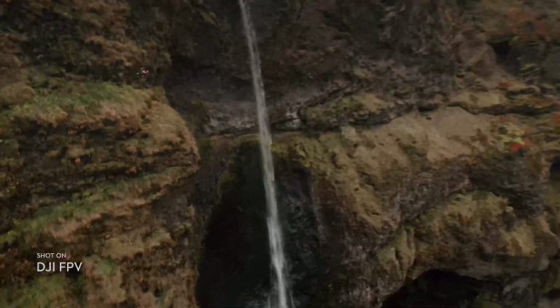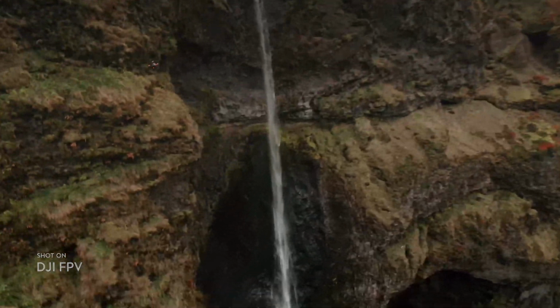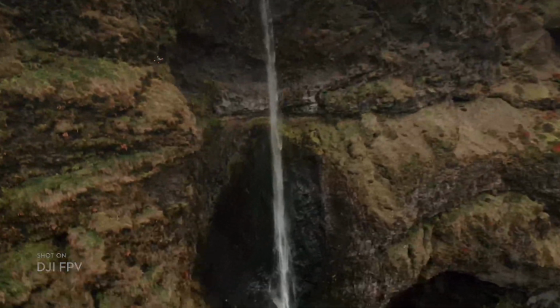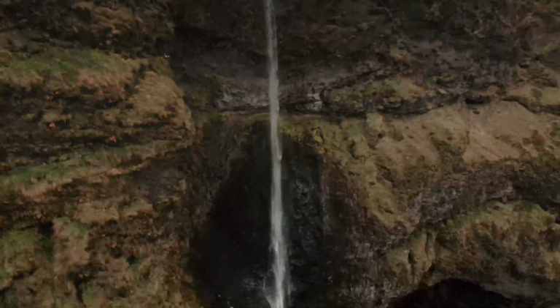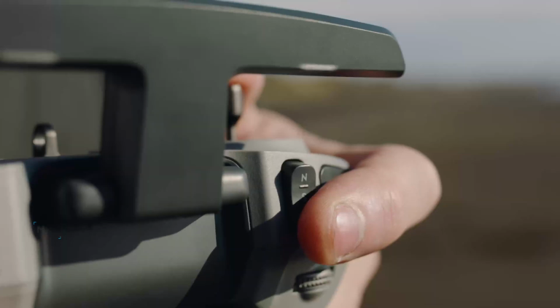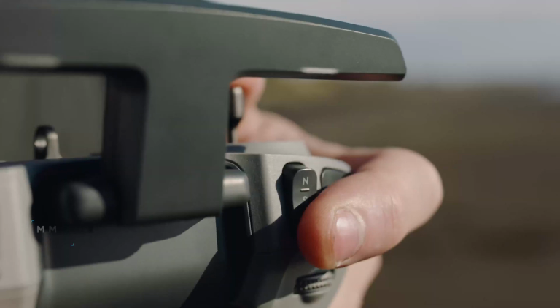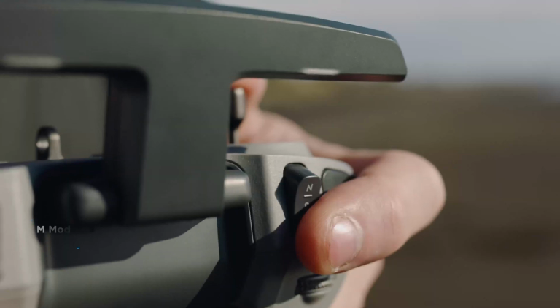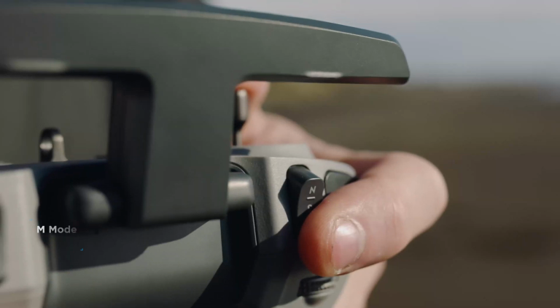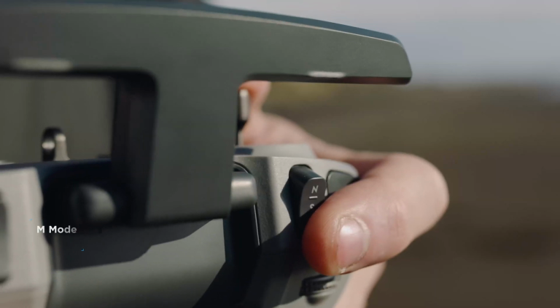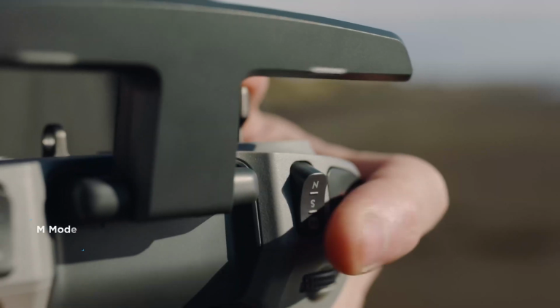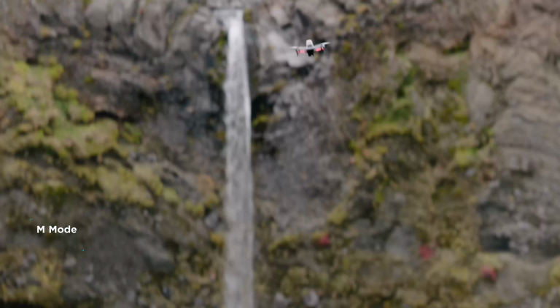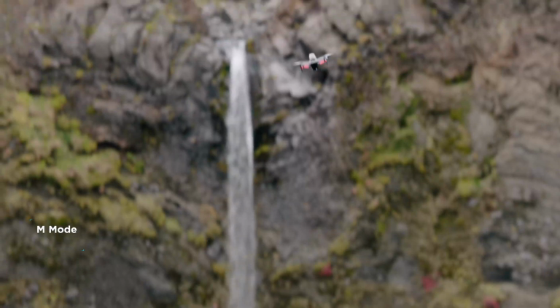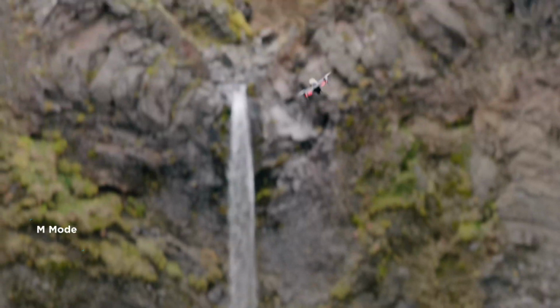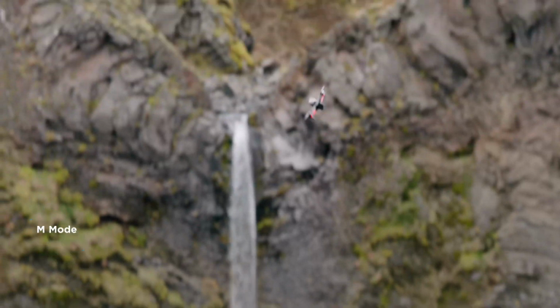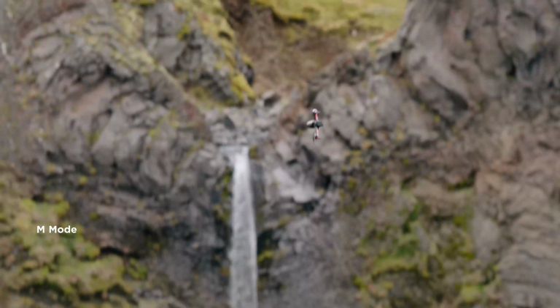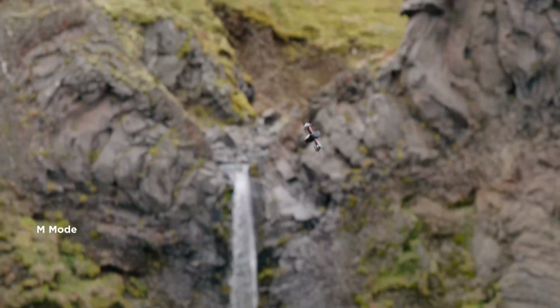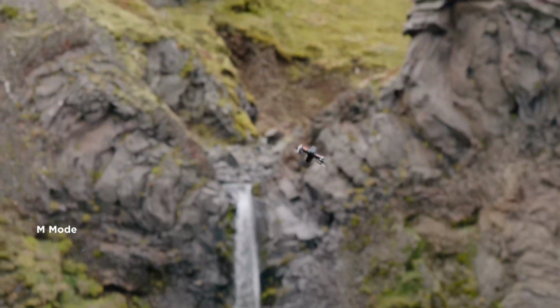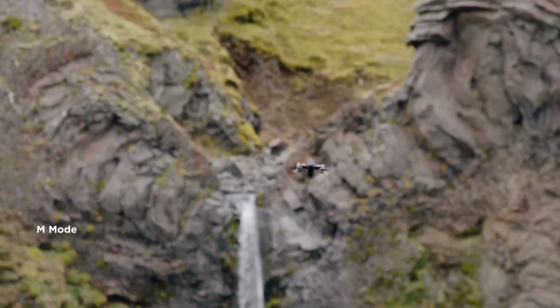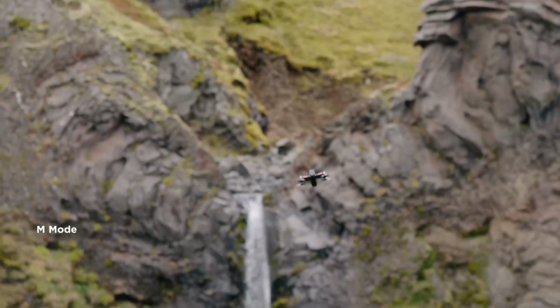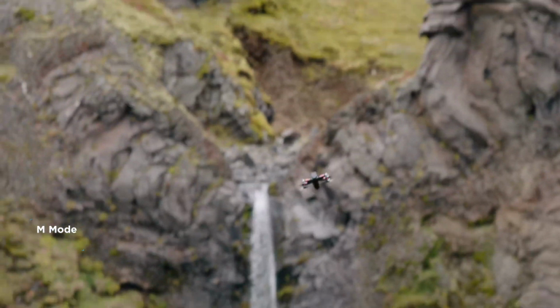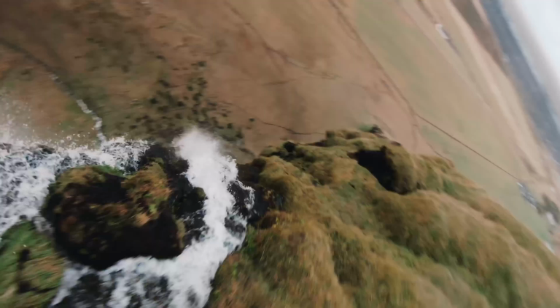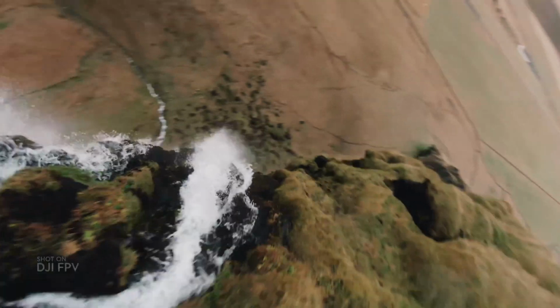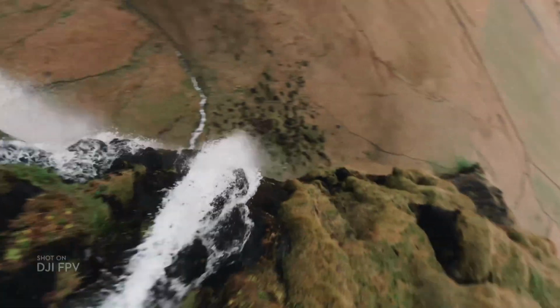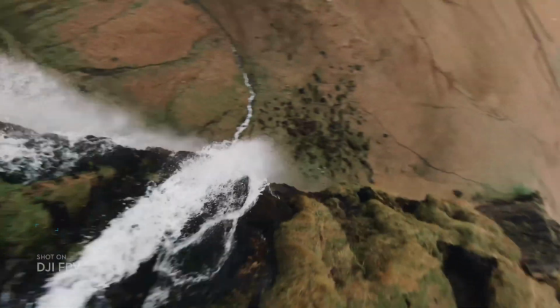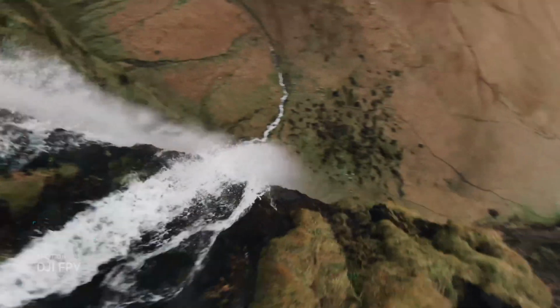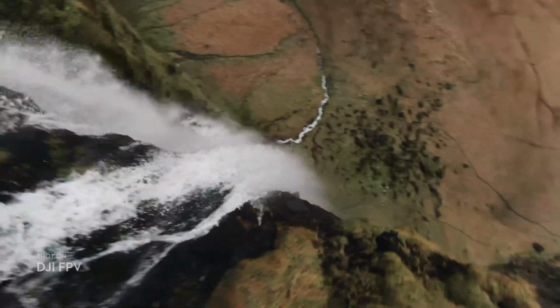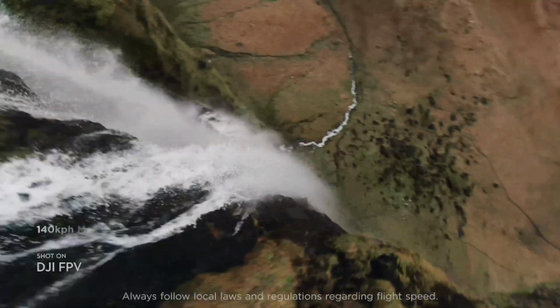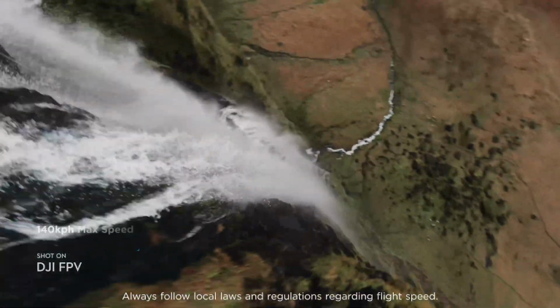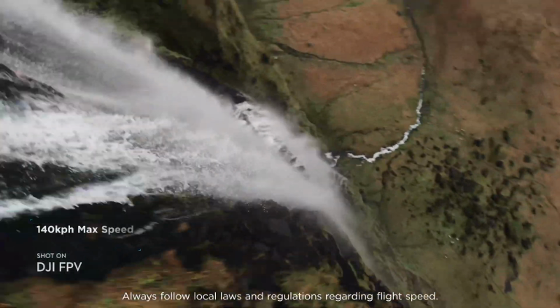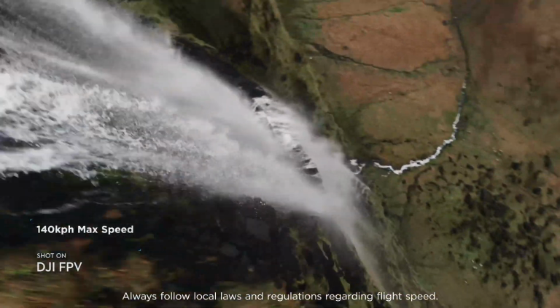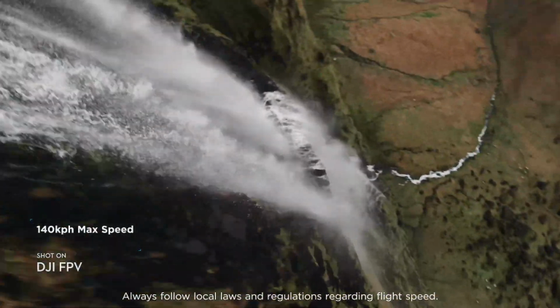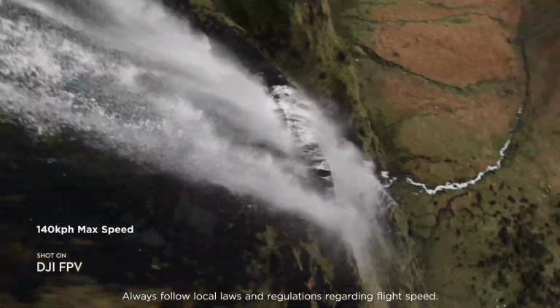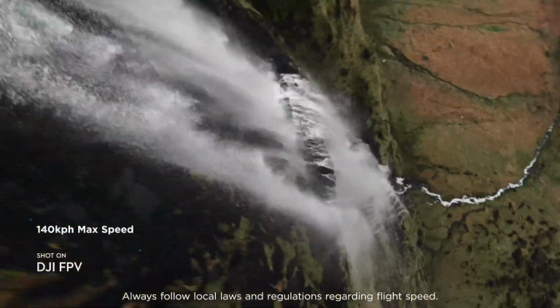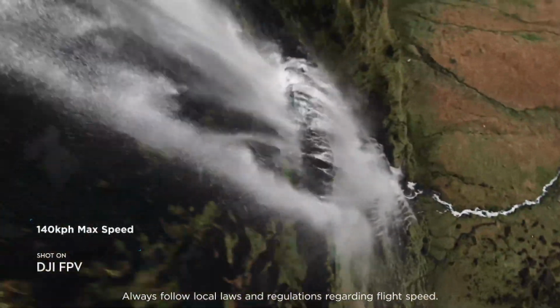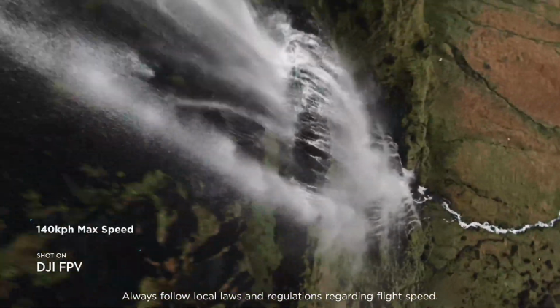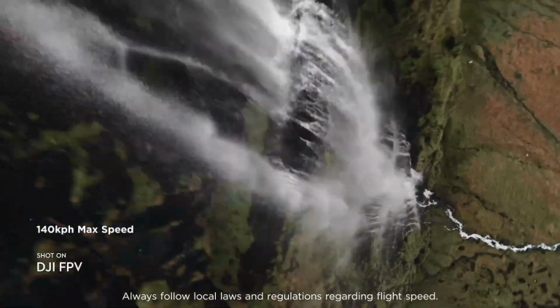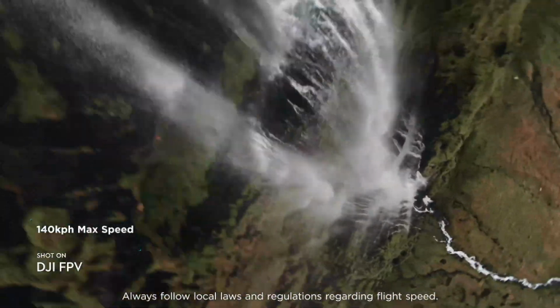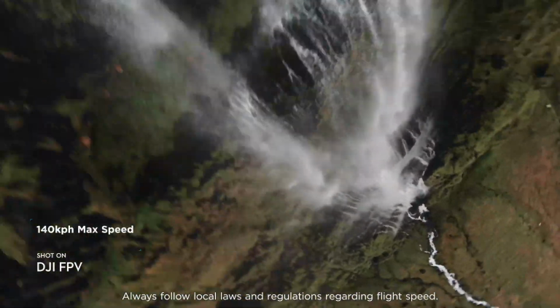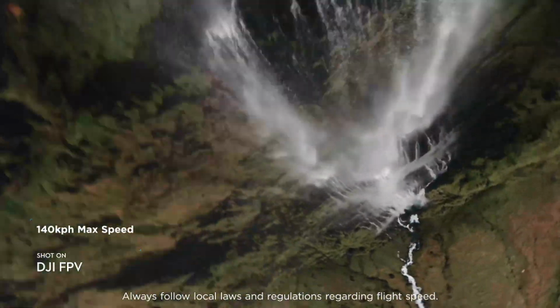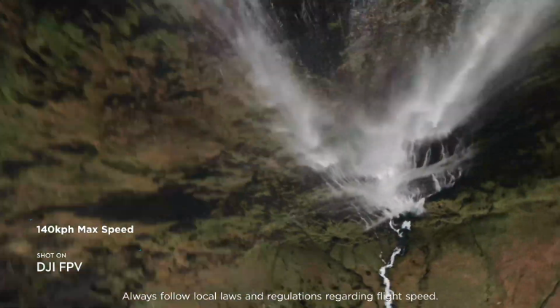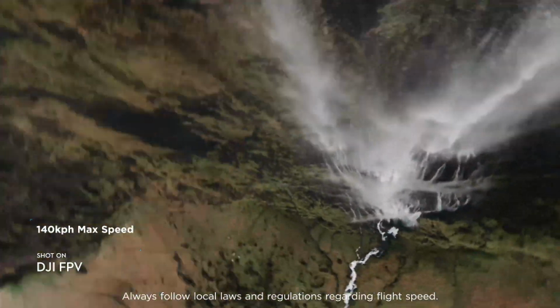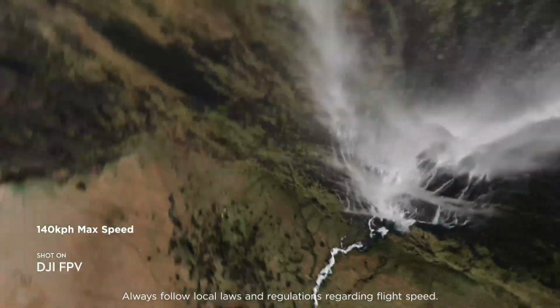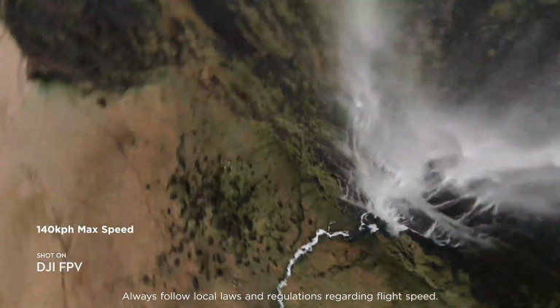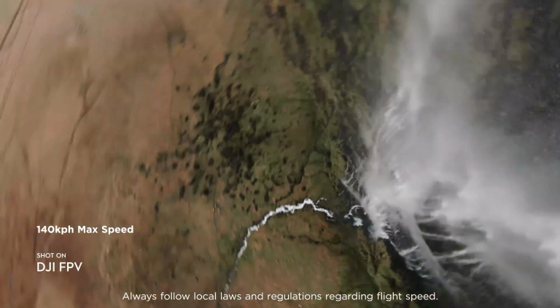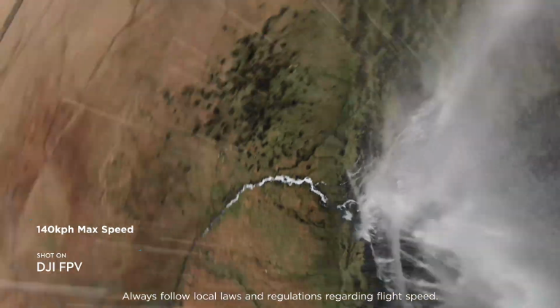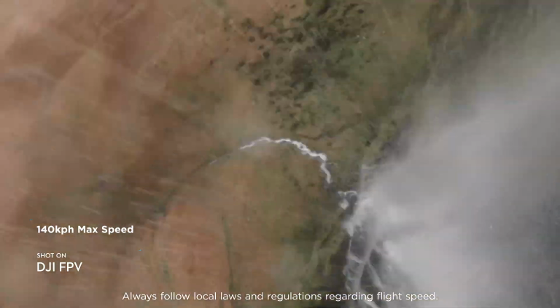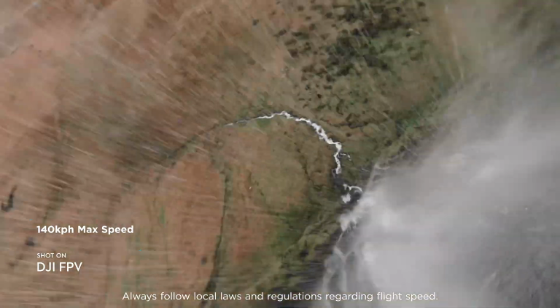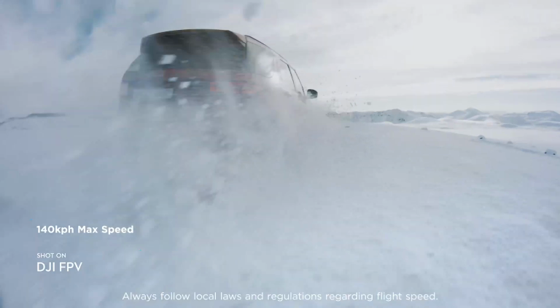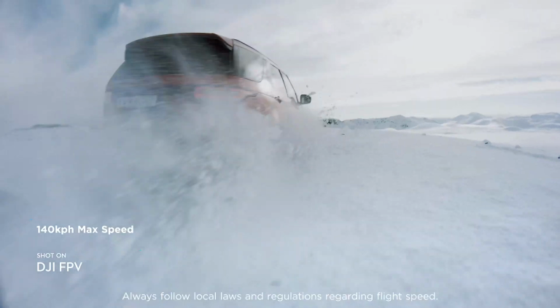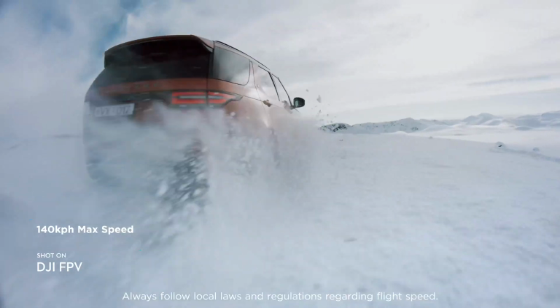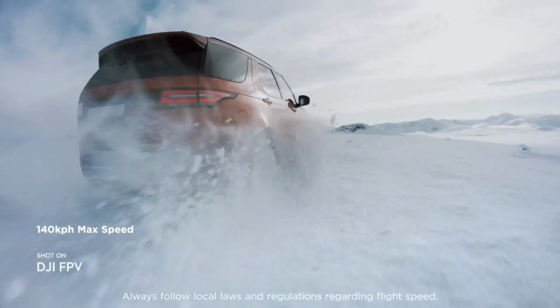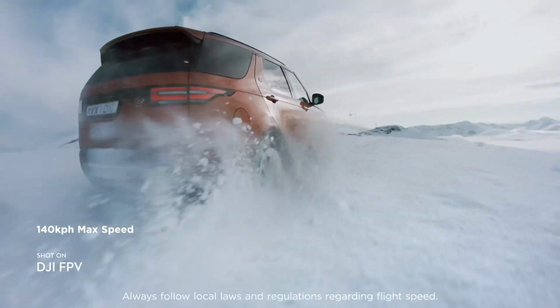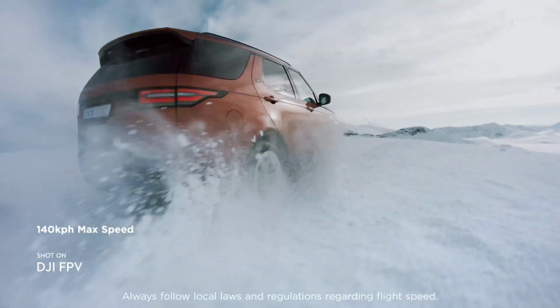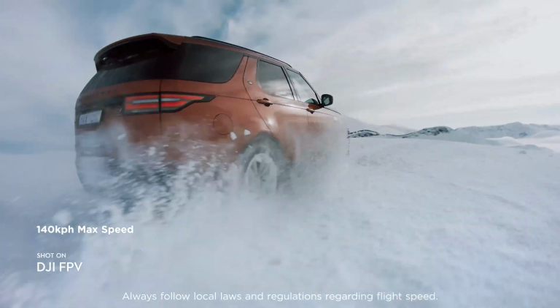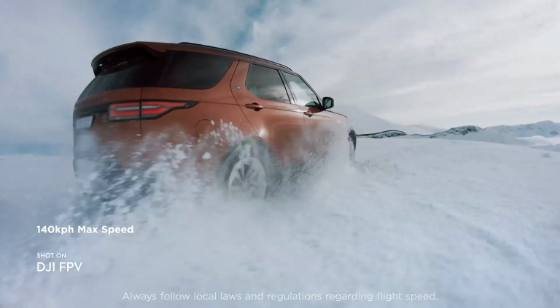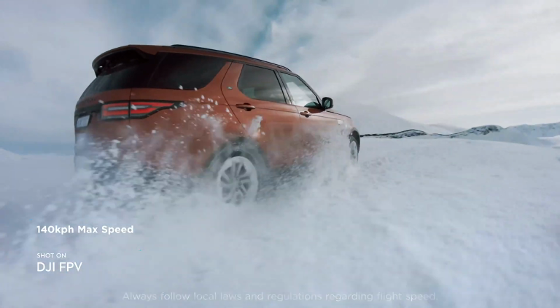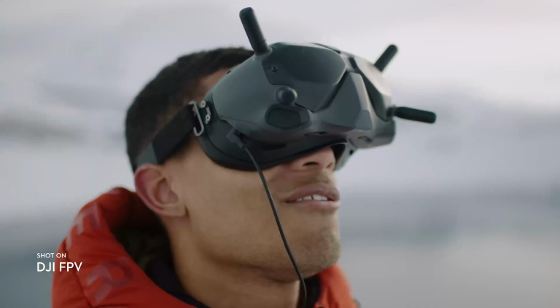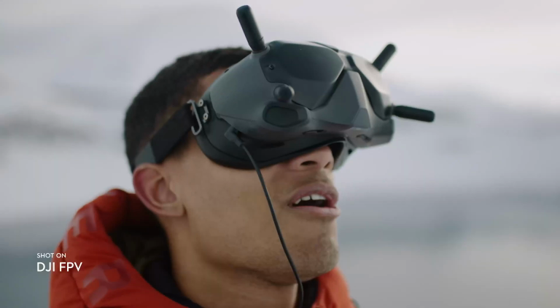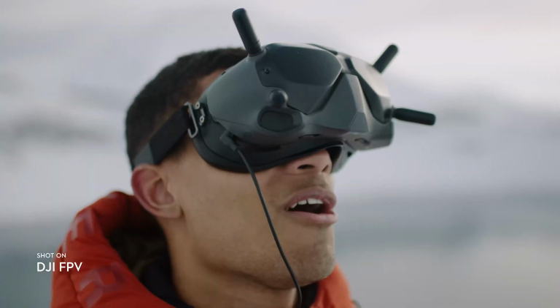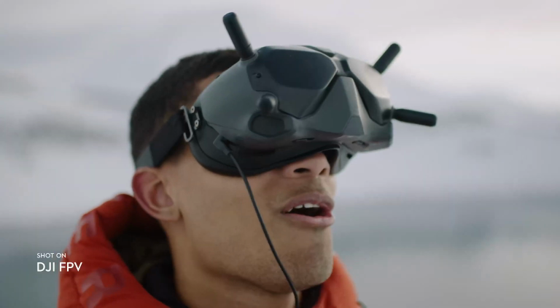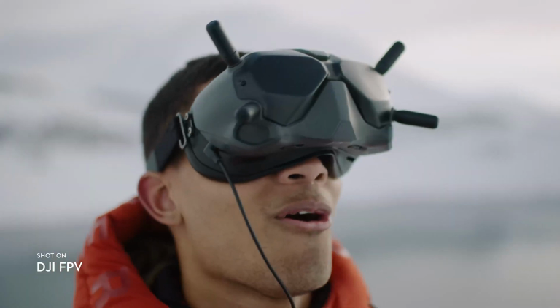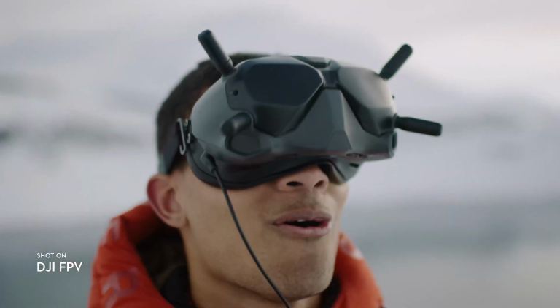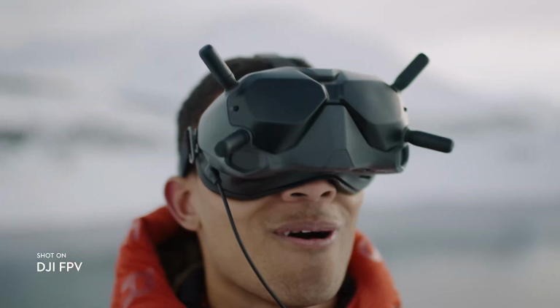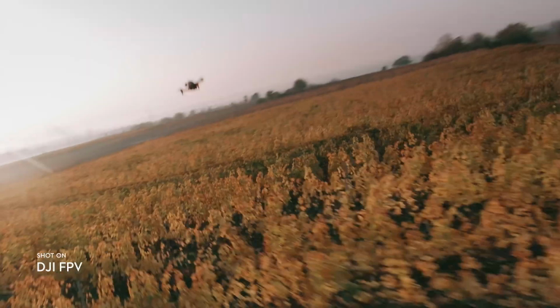Activate M Mode to unlock unlimited flight controls. Now the only boundaries are your skills and imagination.